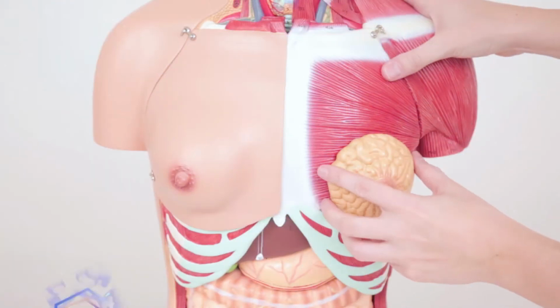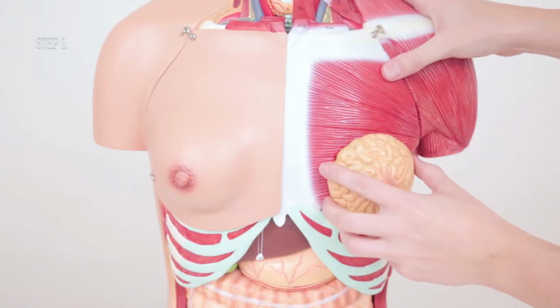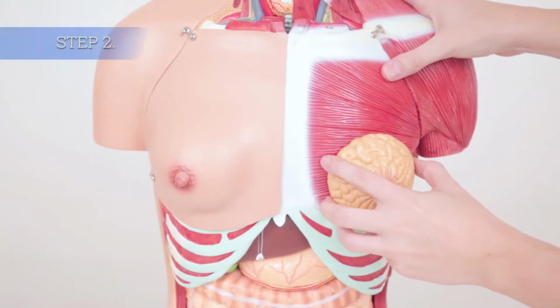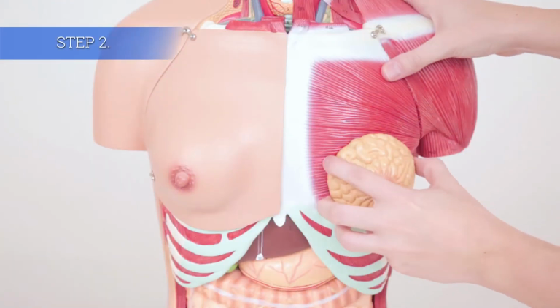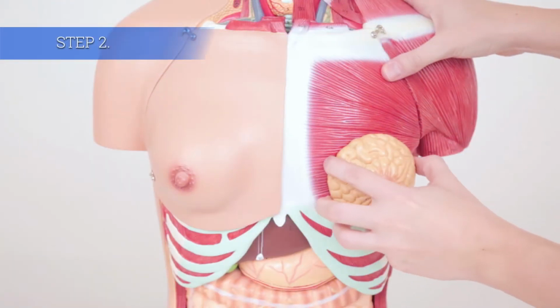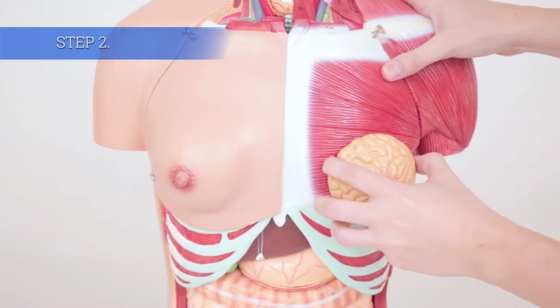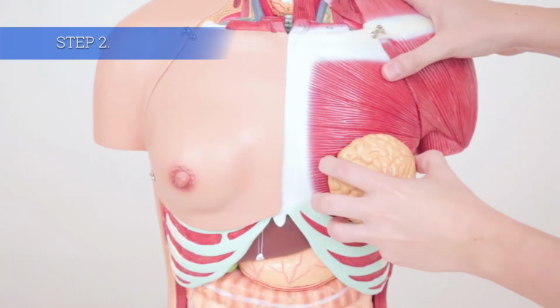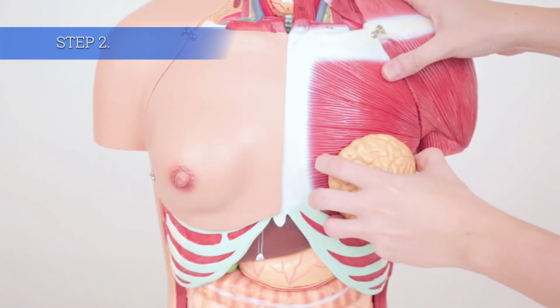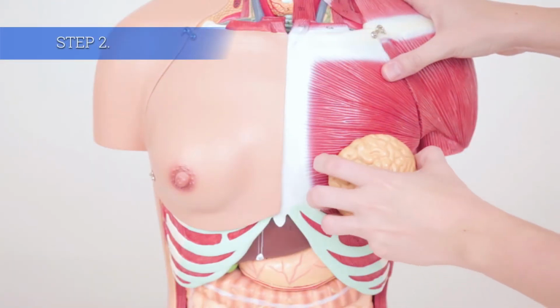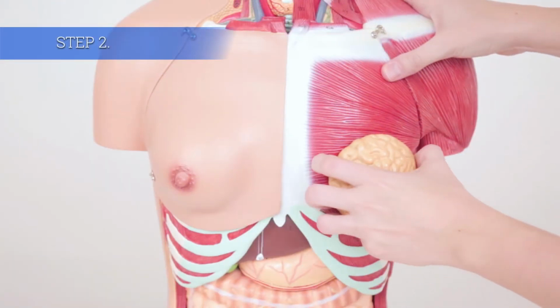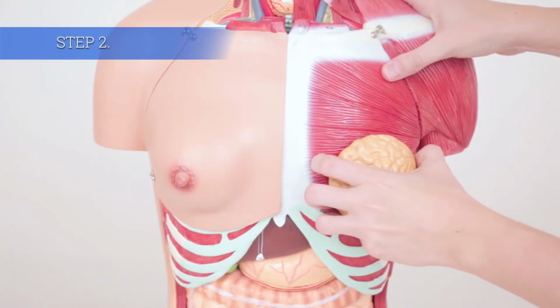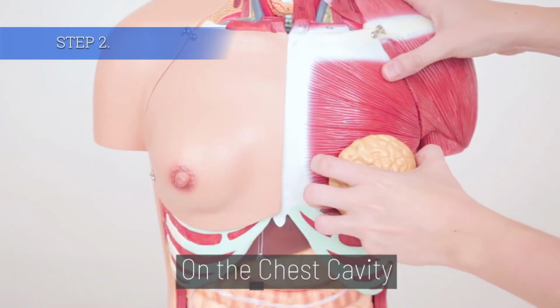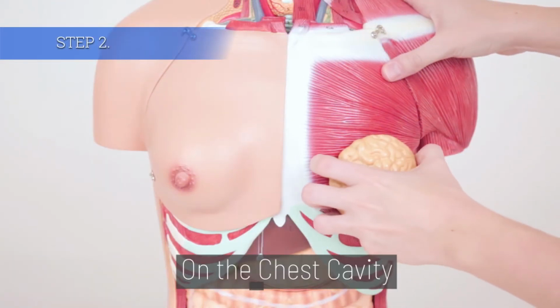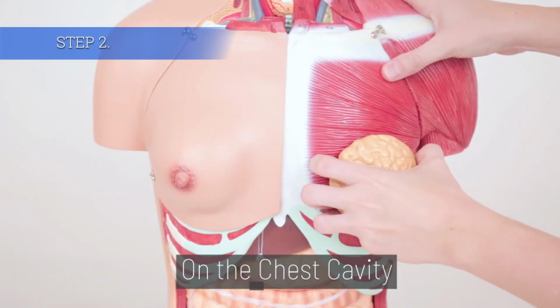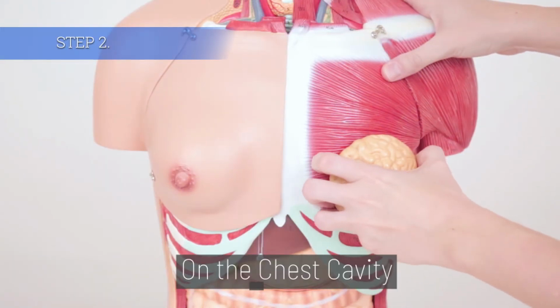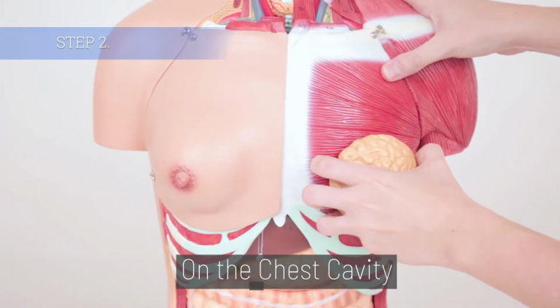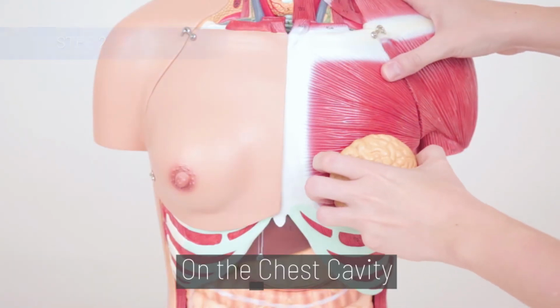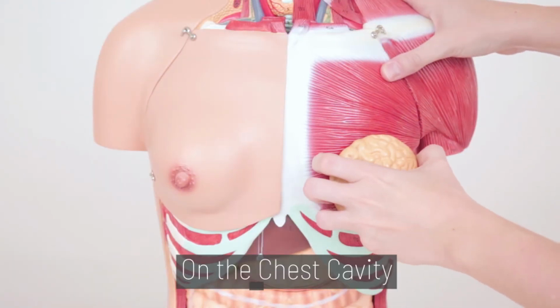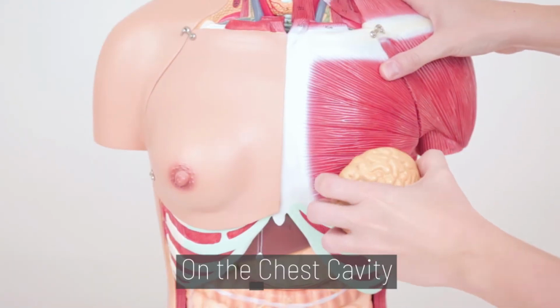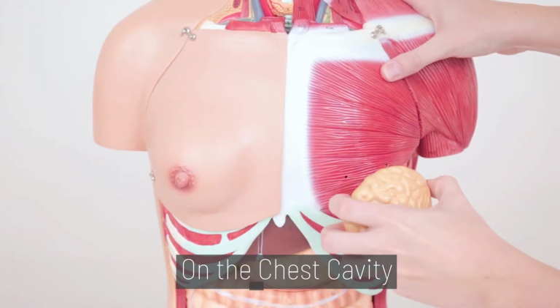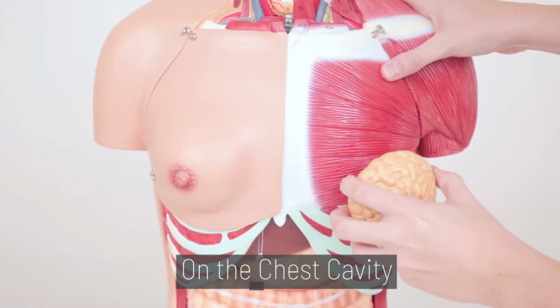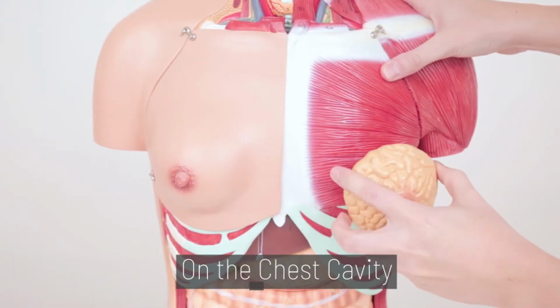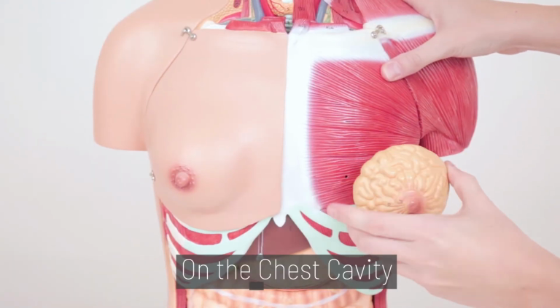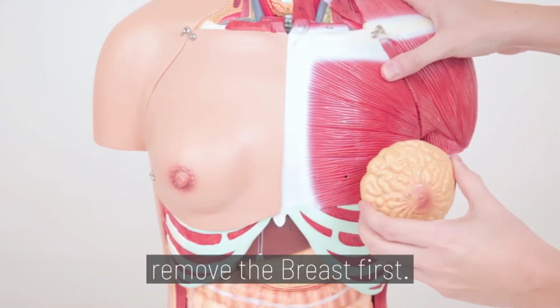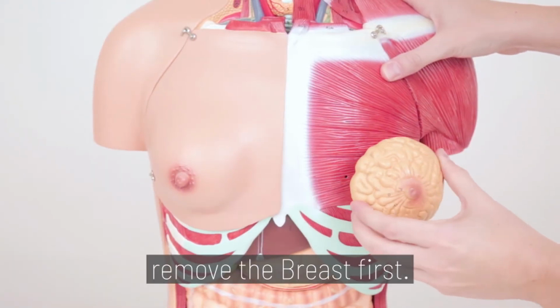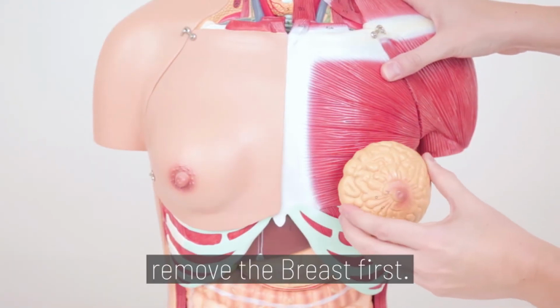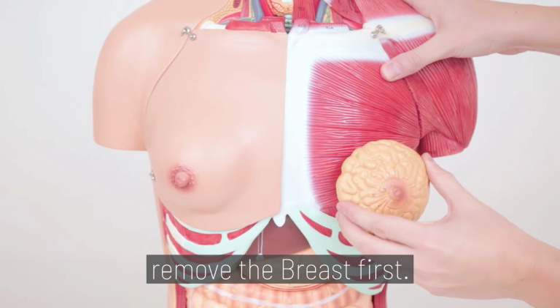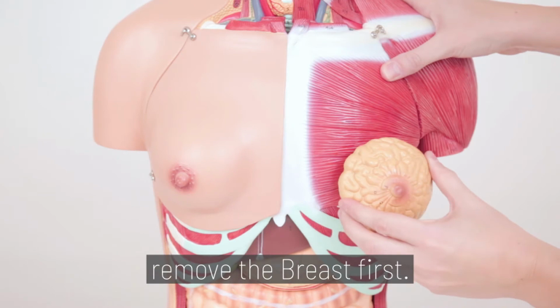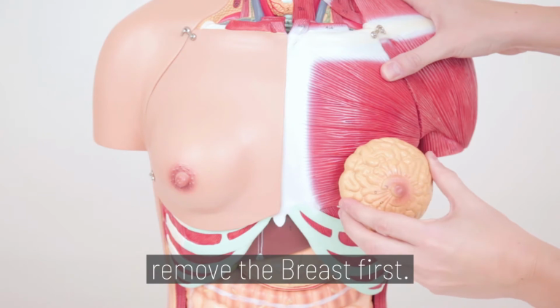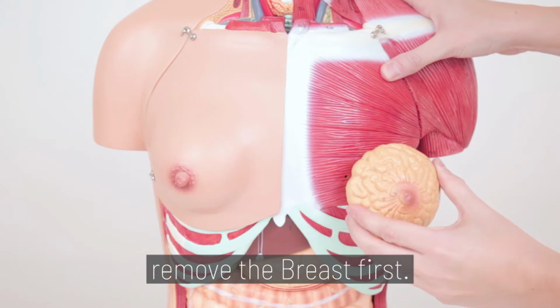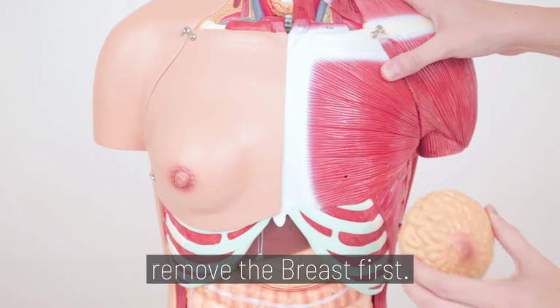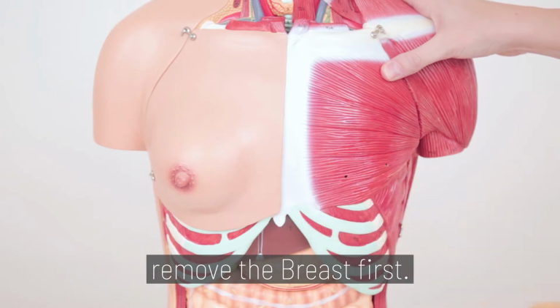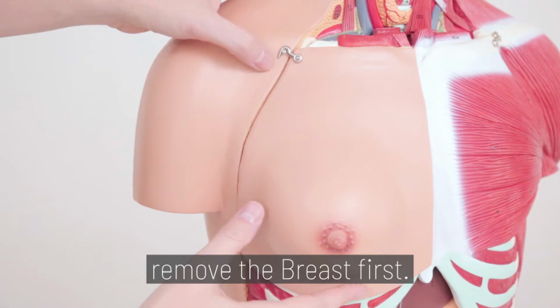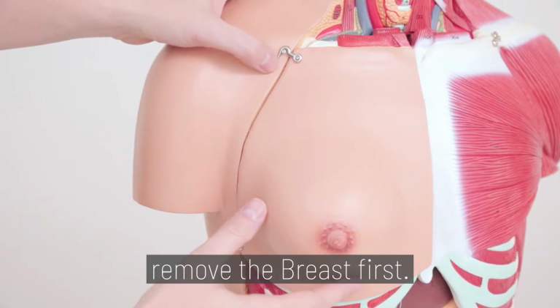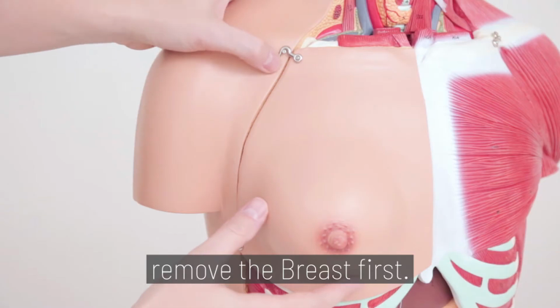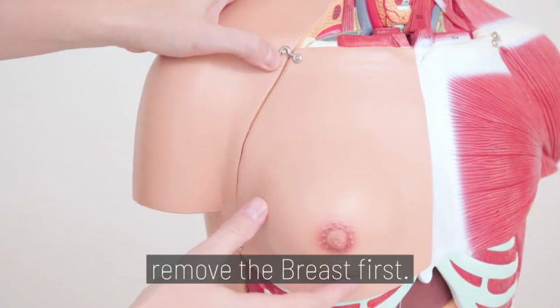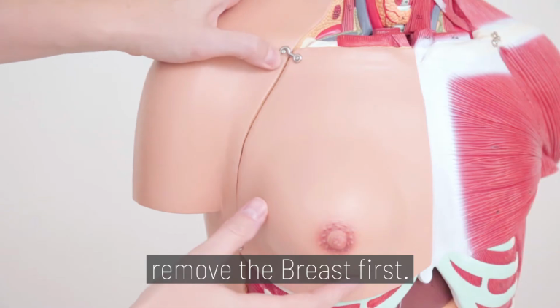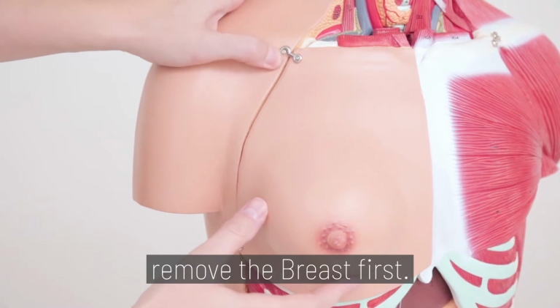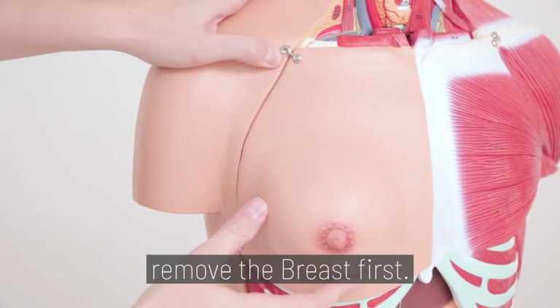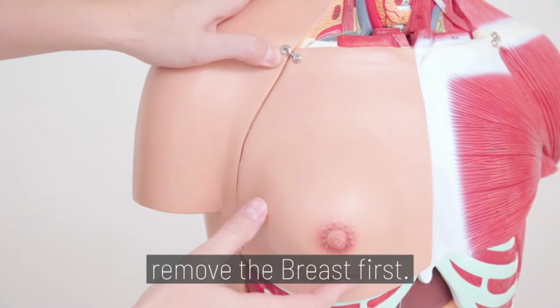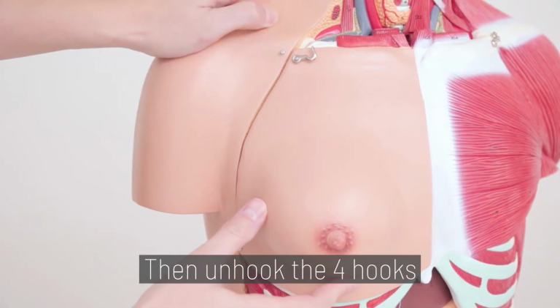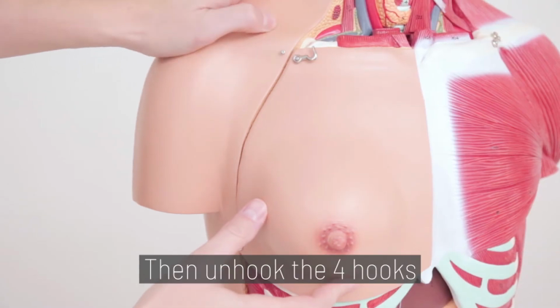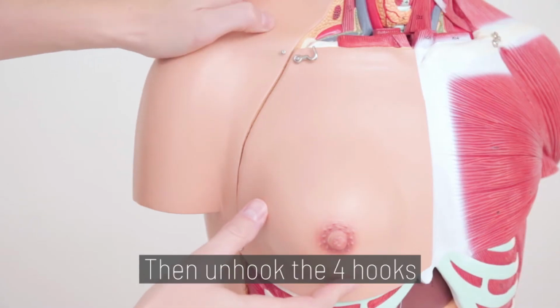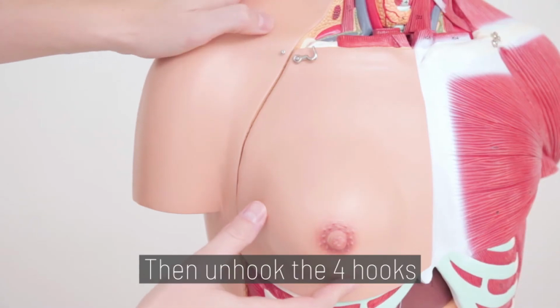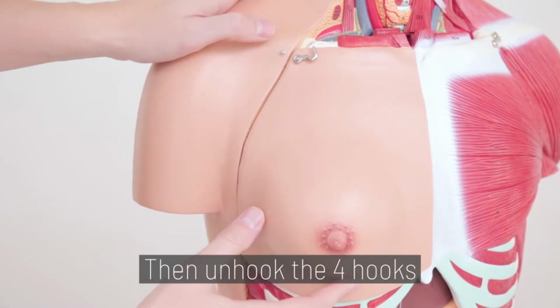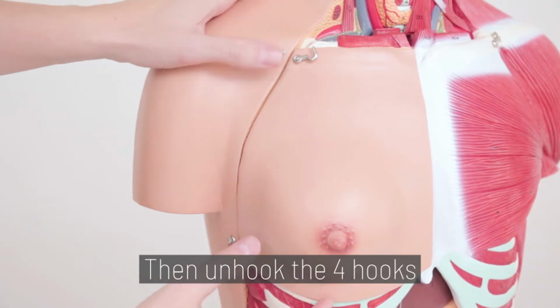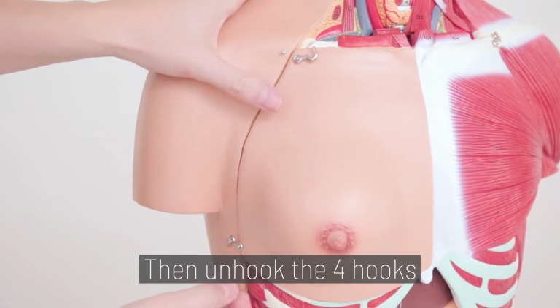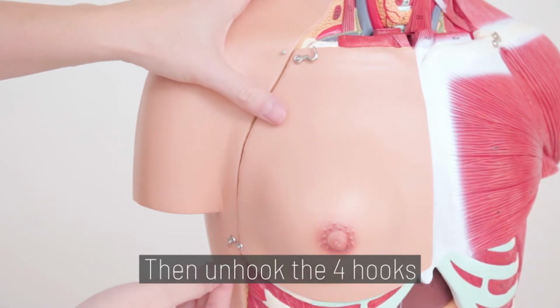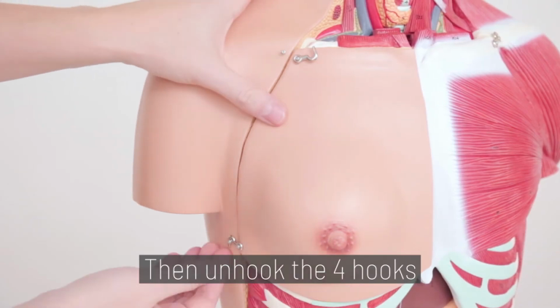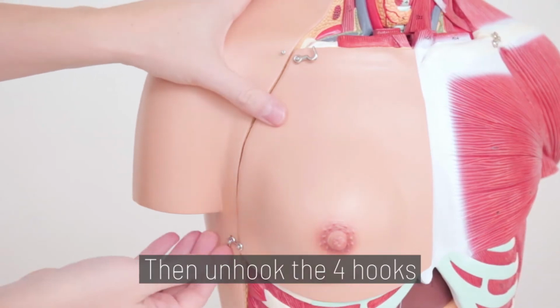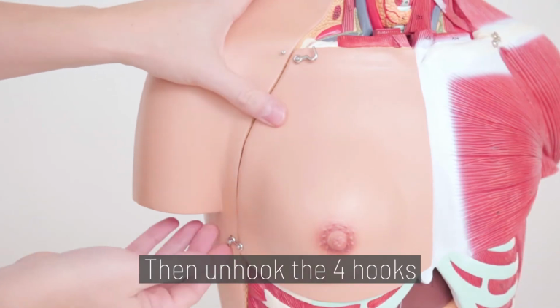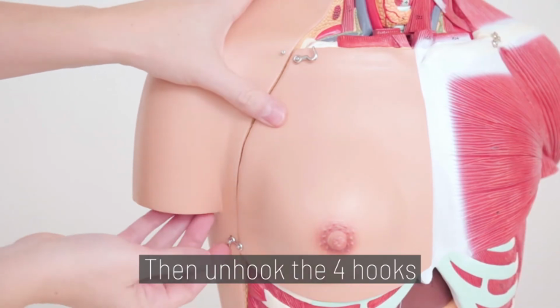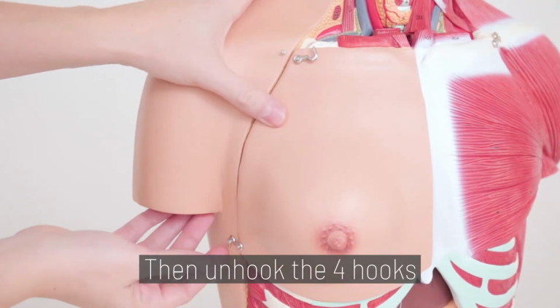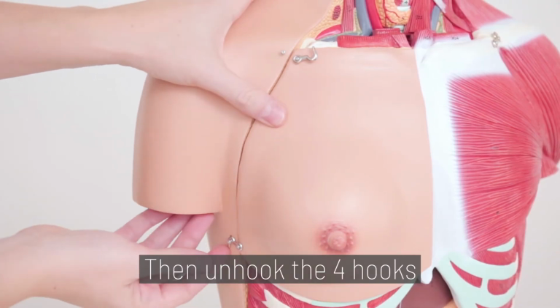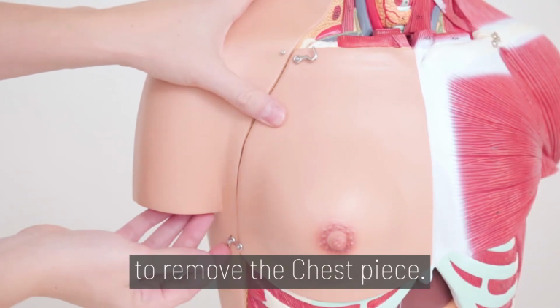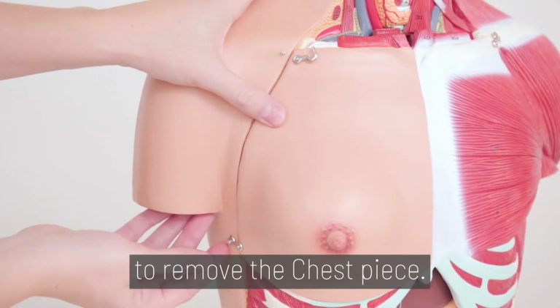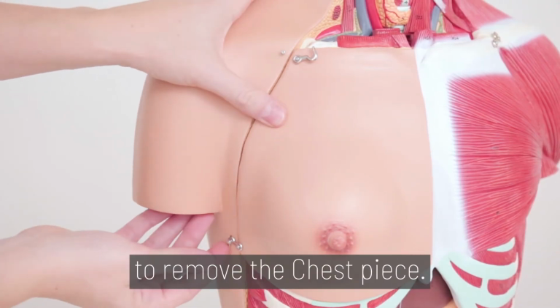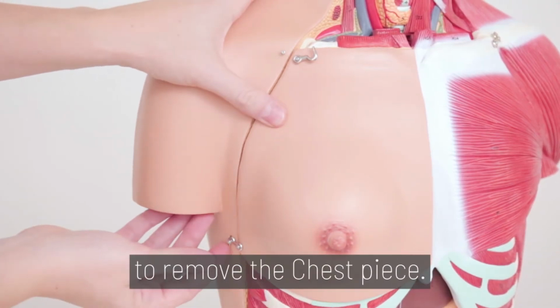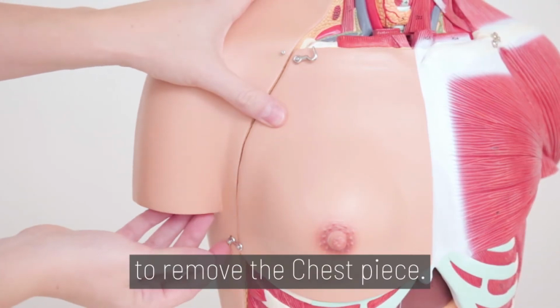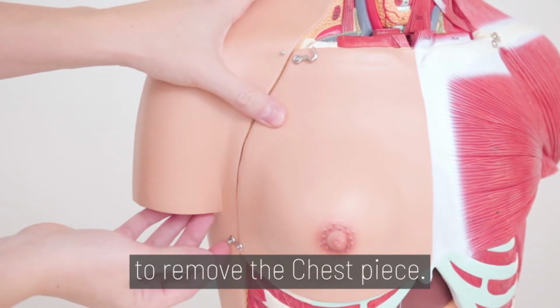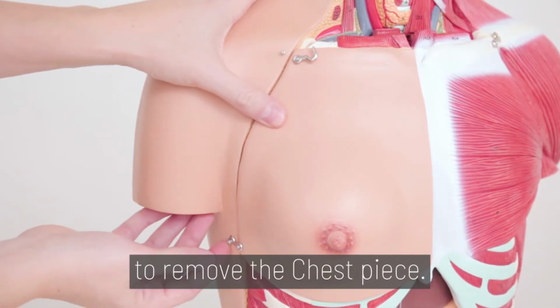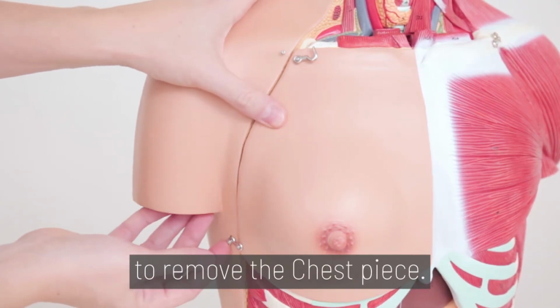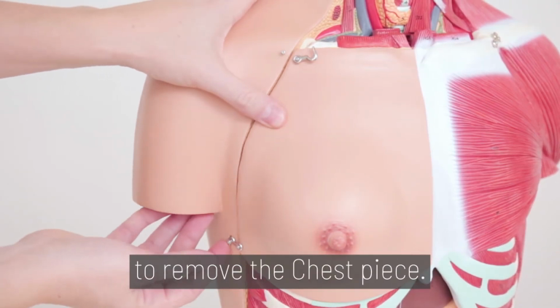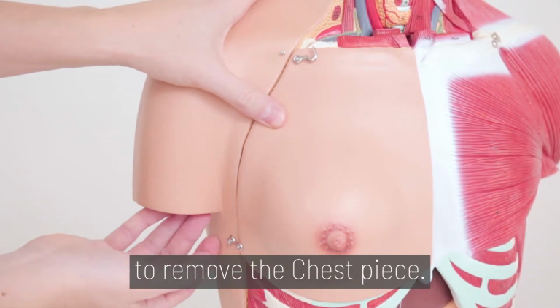Step 2. On the chest cavity, remove the breast first. Then unhook the four hooks to remove the chest piece.